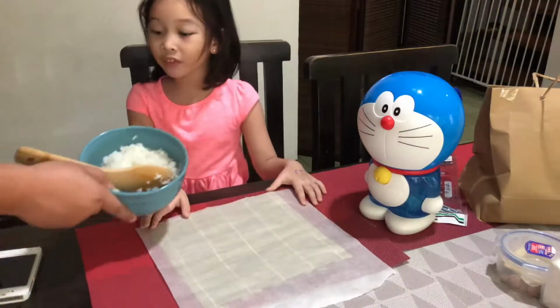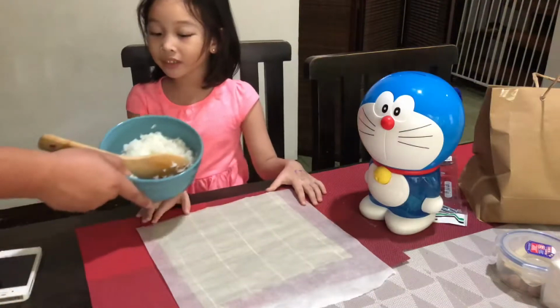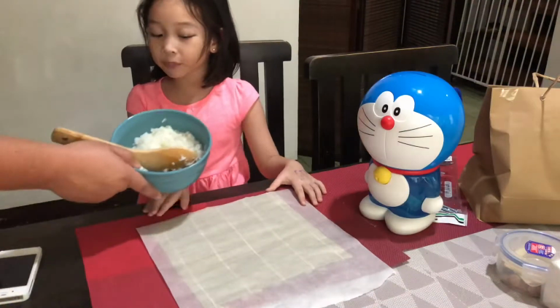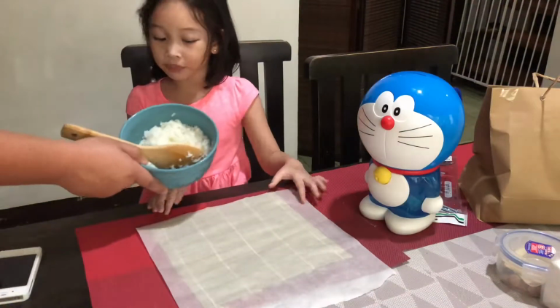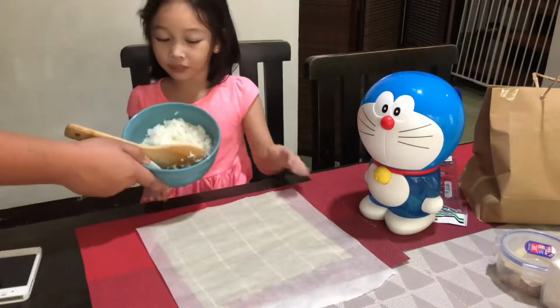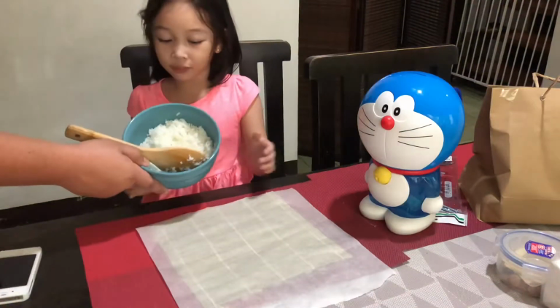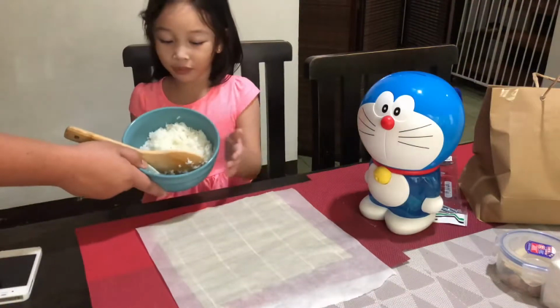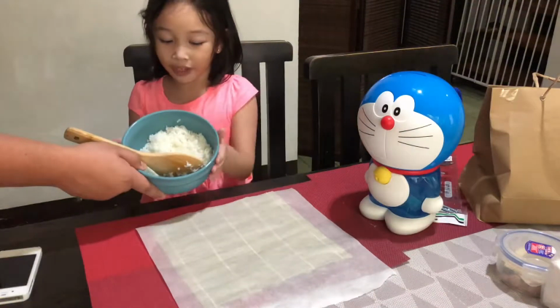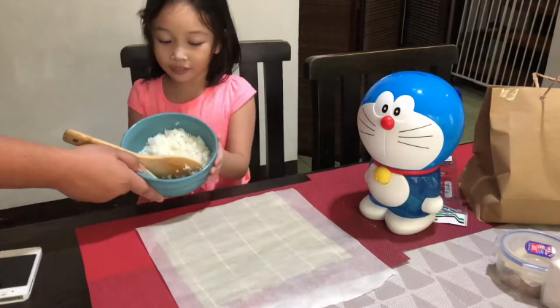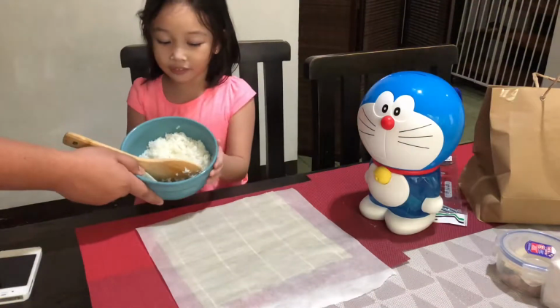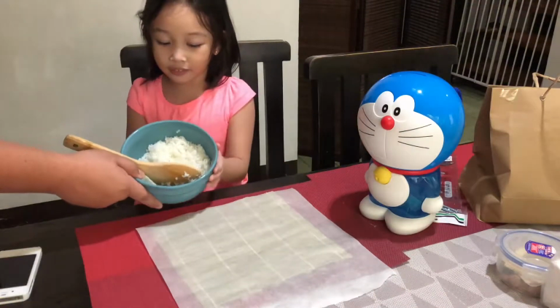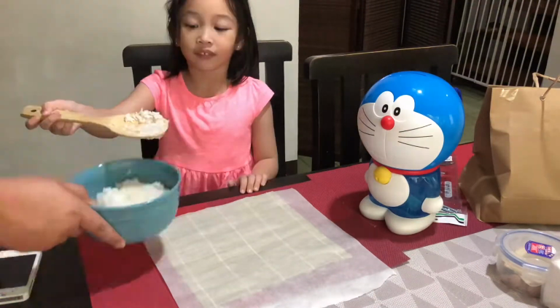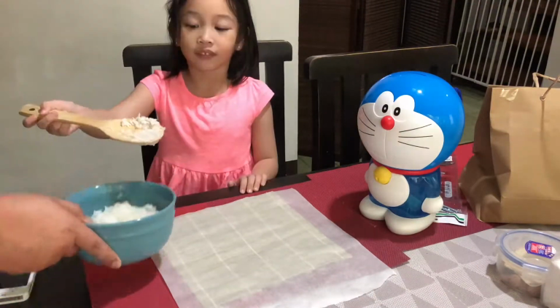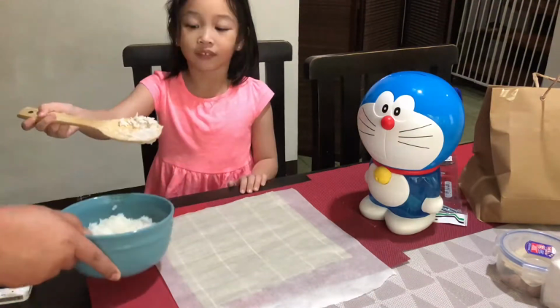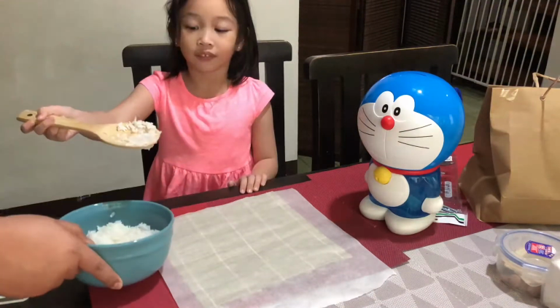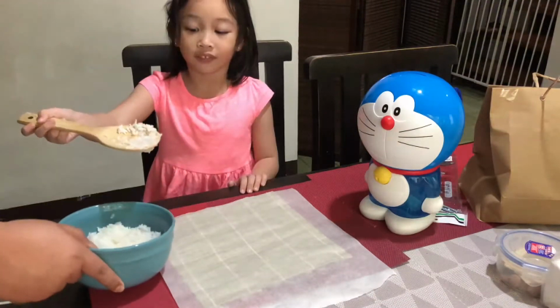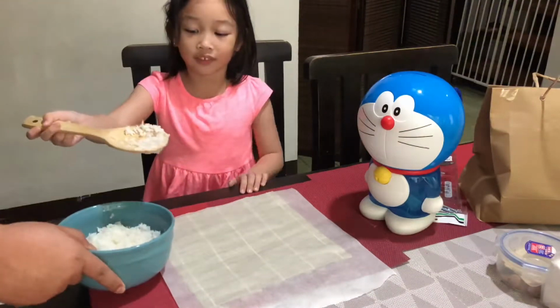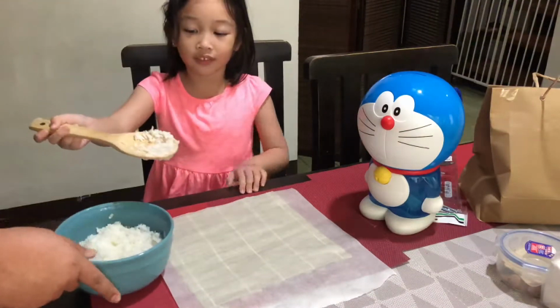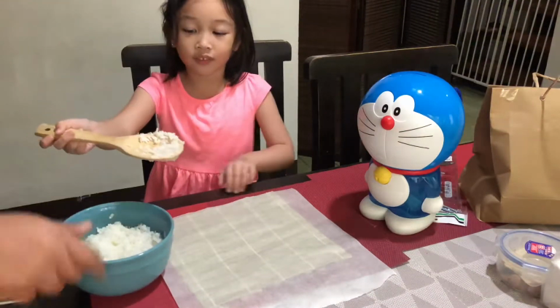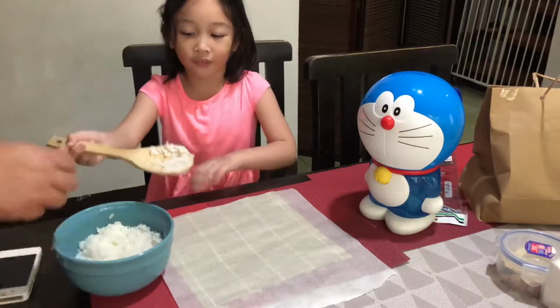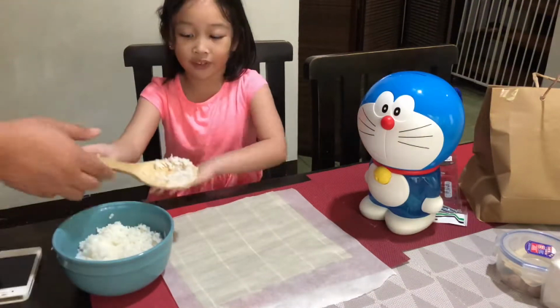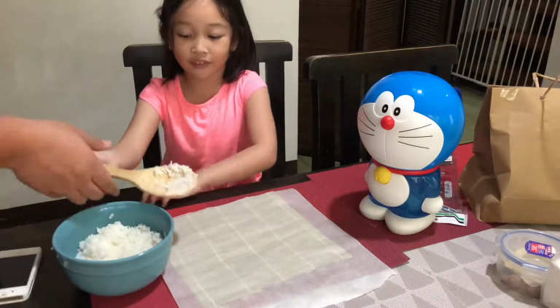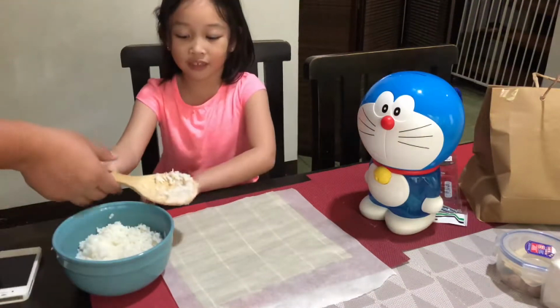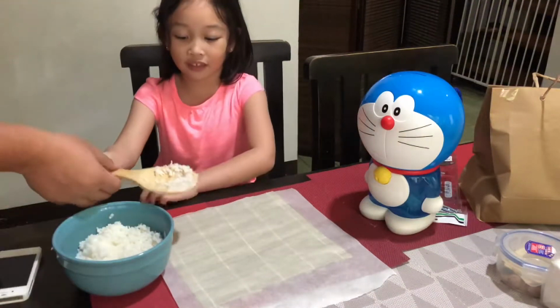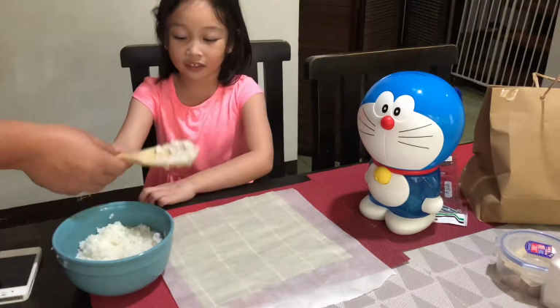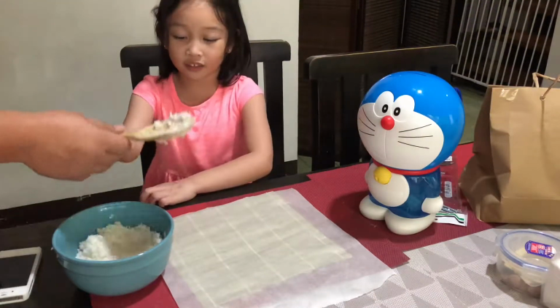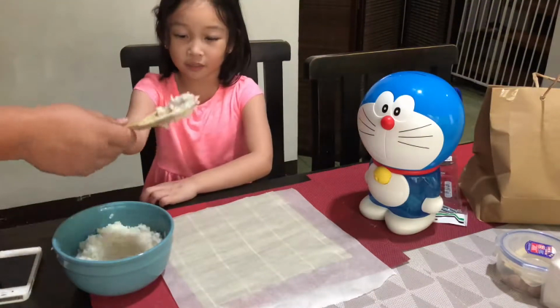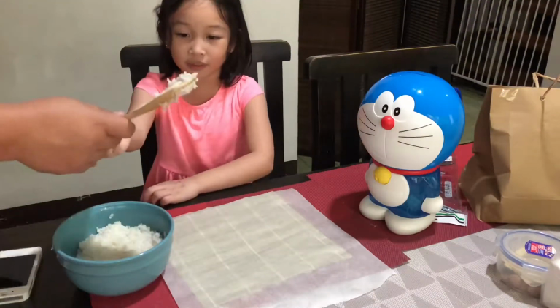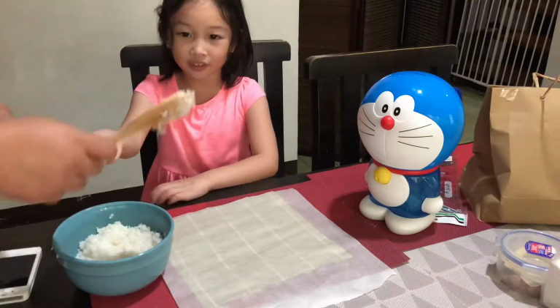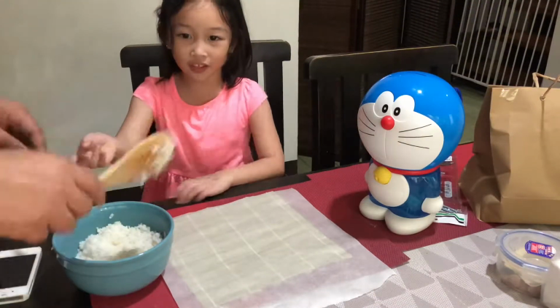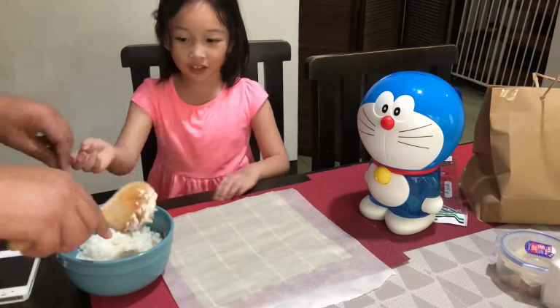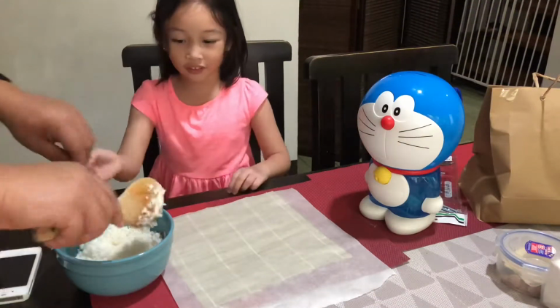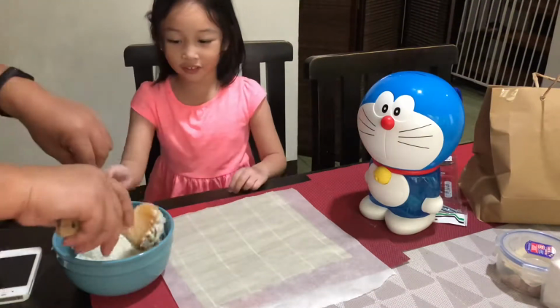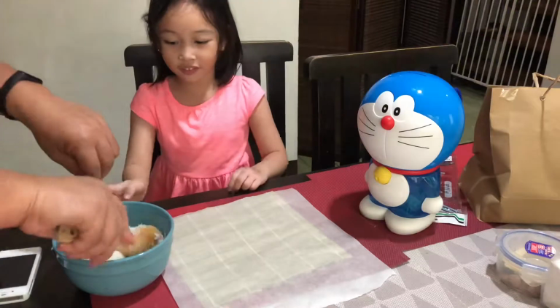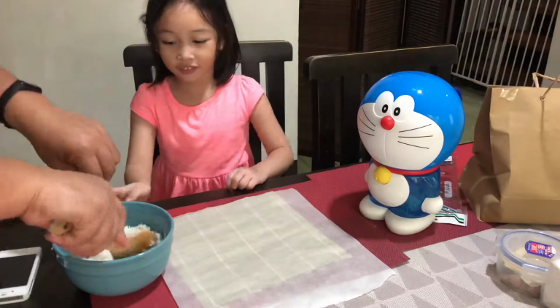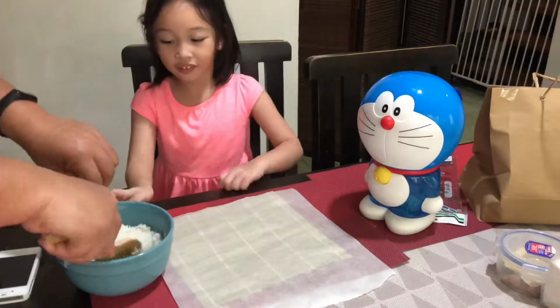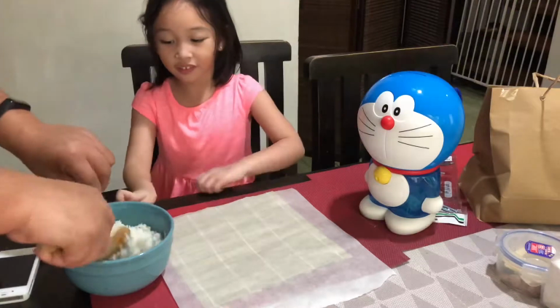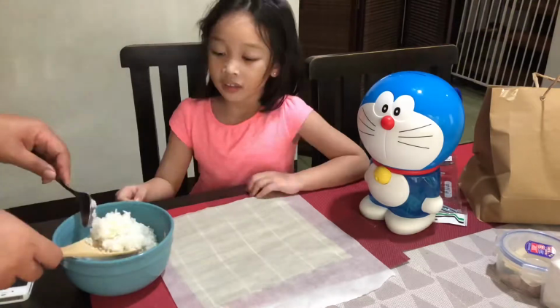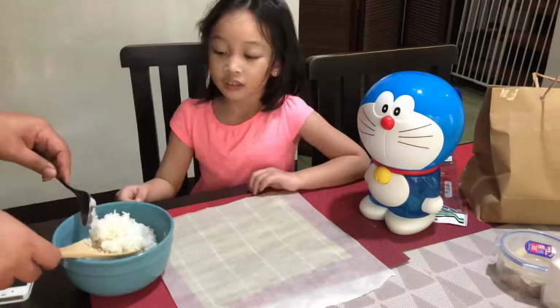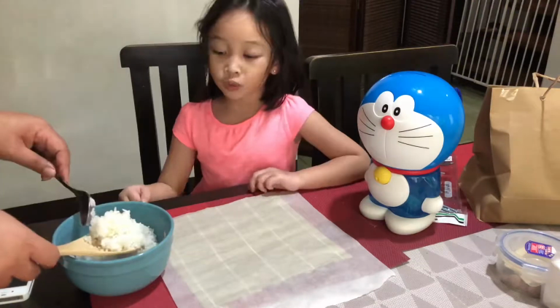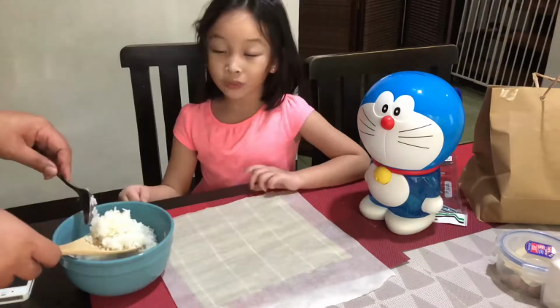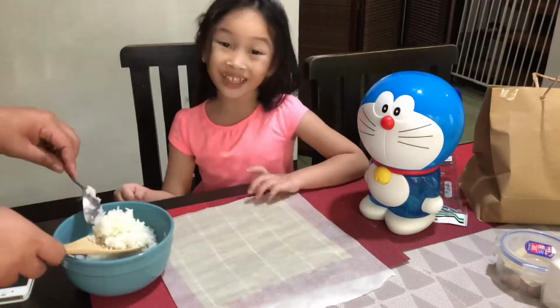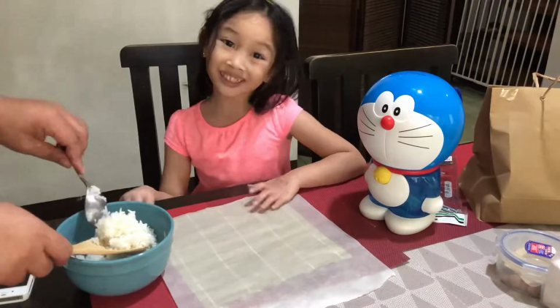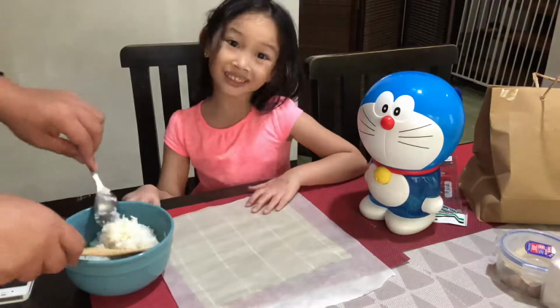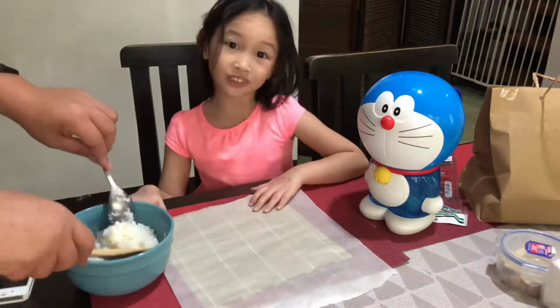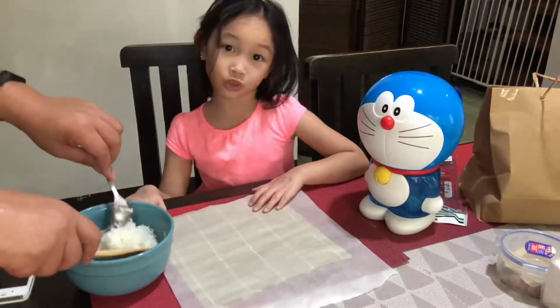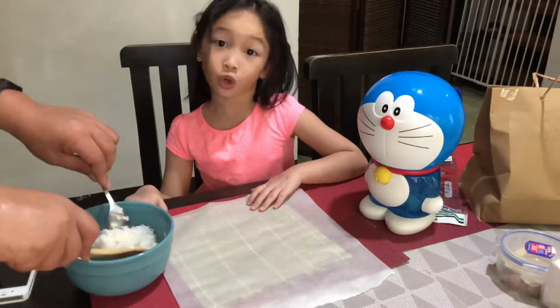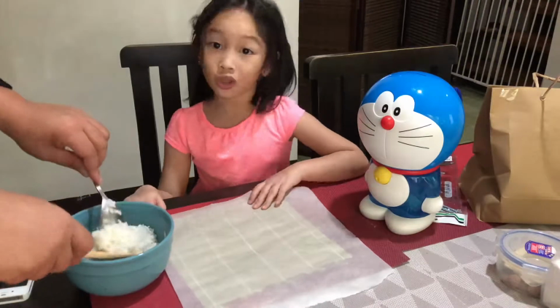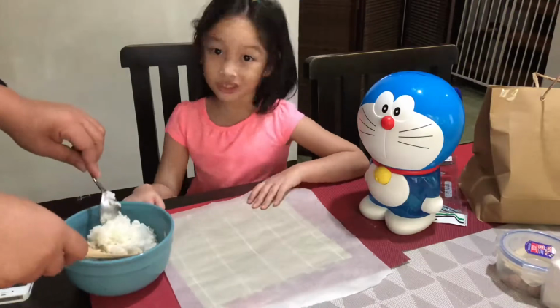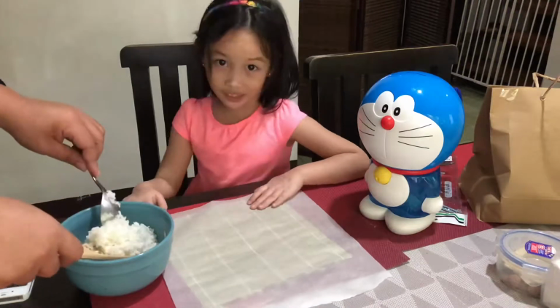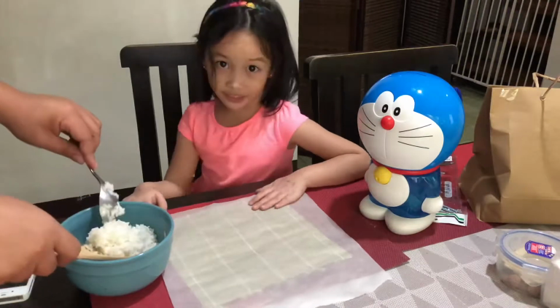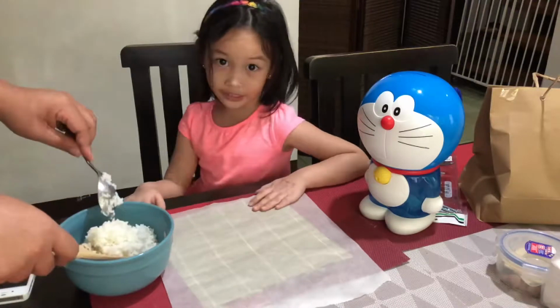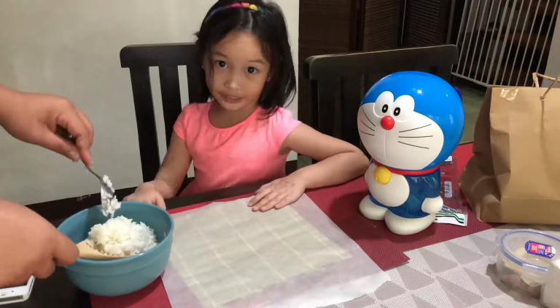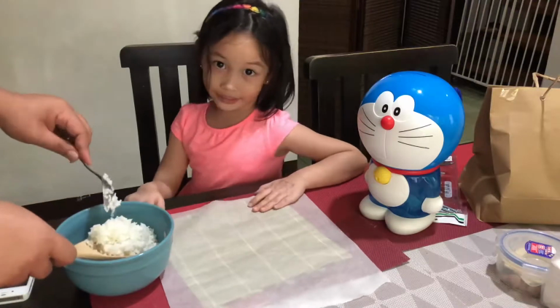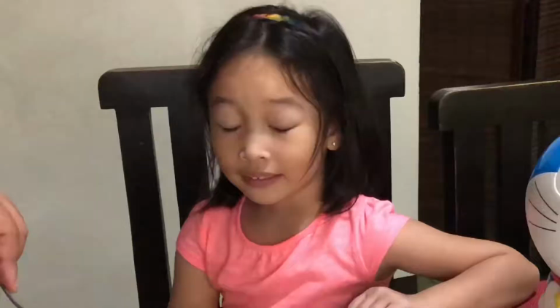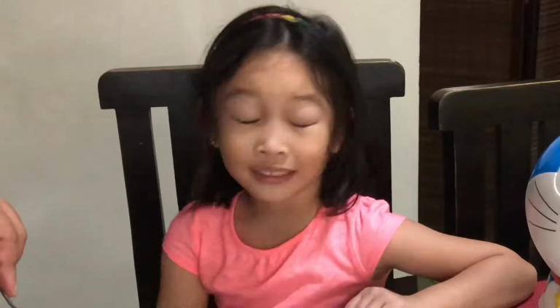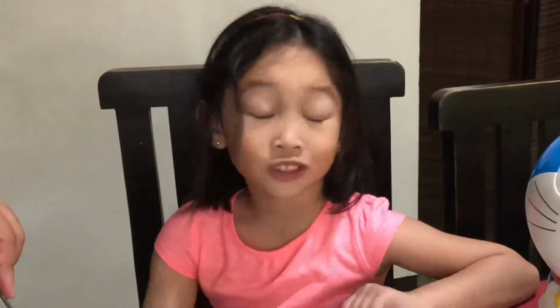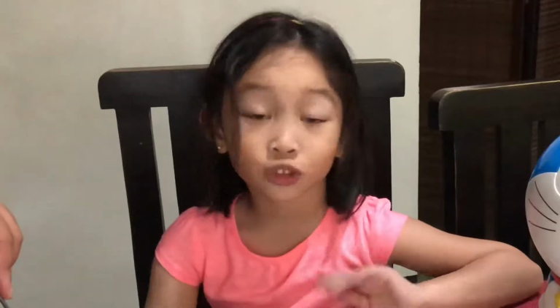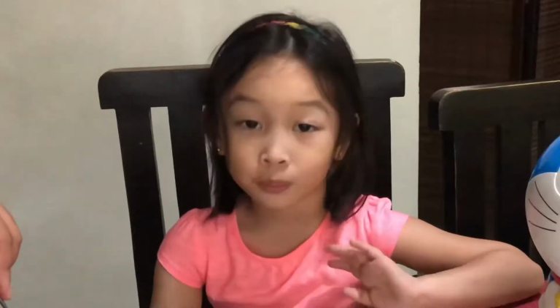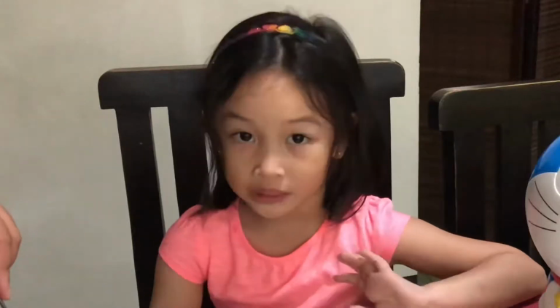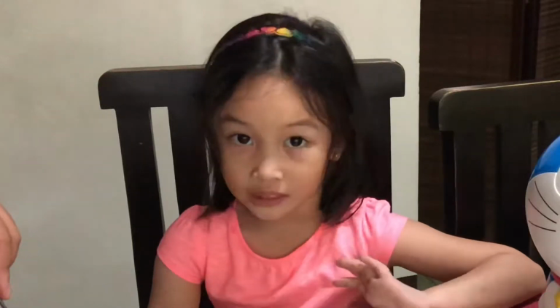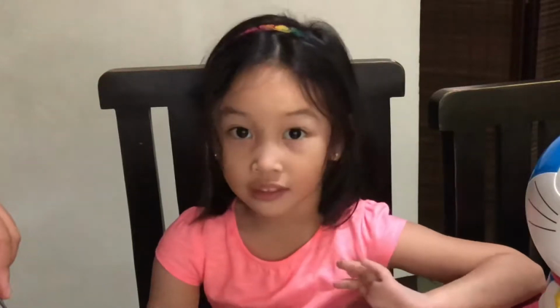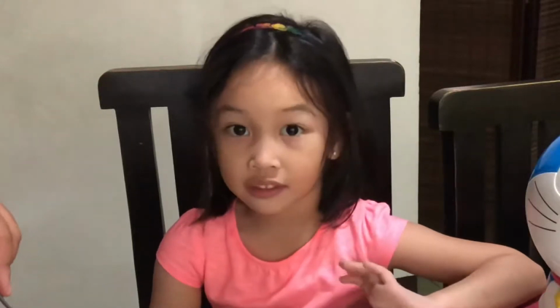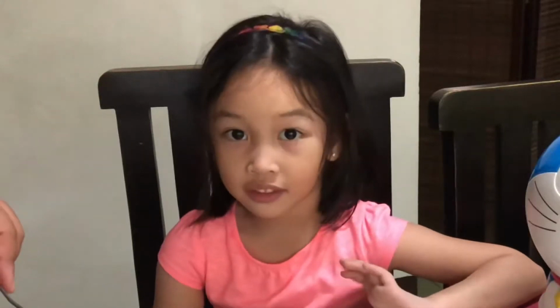Now we're going to put the dress. It's just big. Let's put it on. The rice is so sticky — it needs to be sticky.